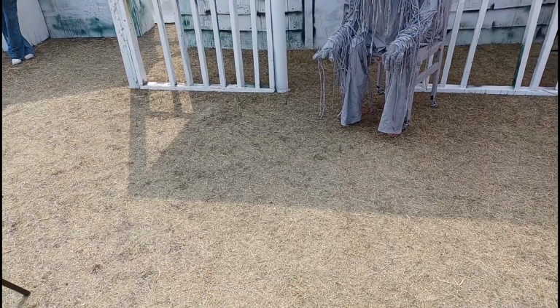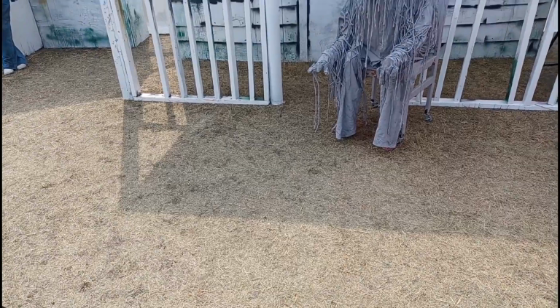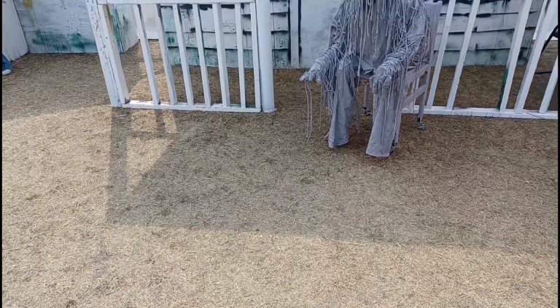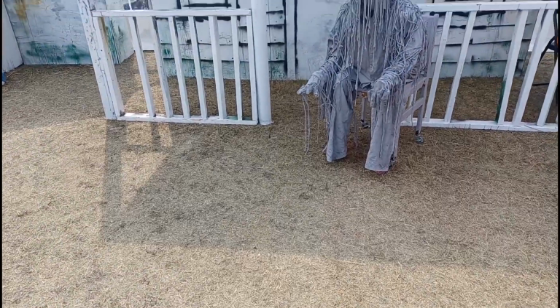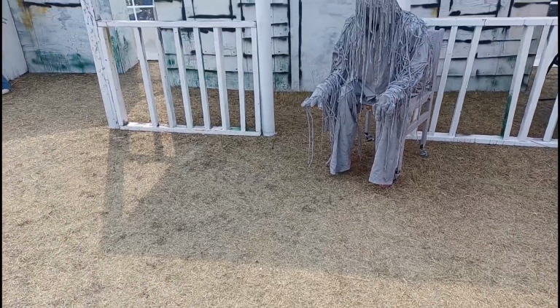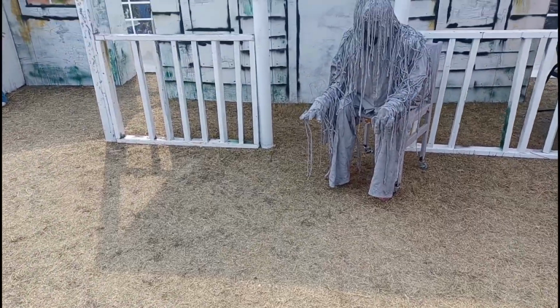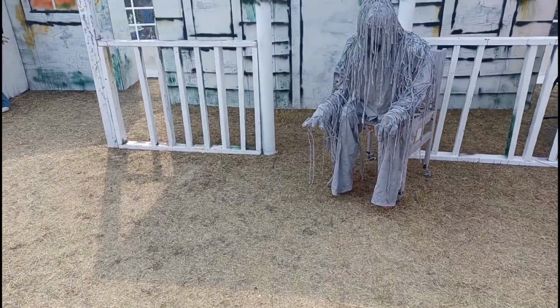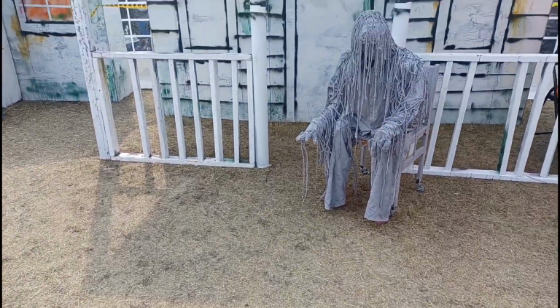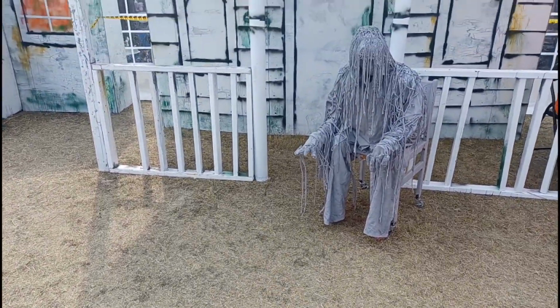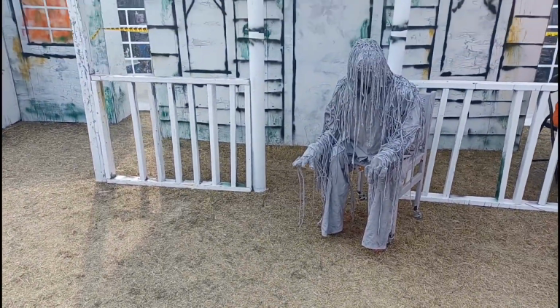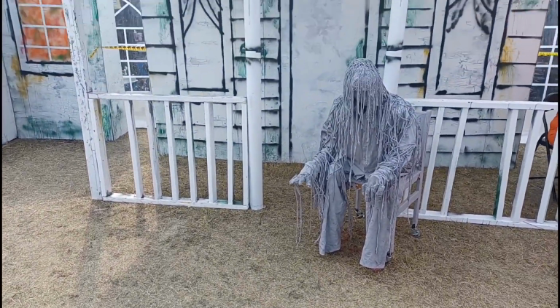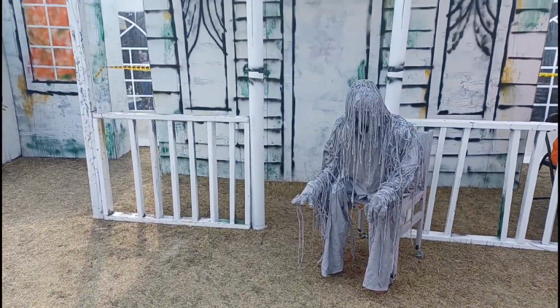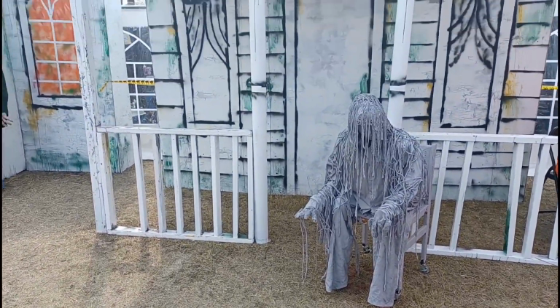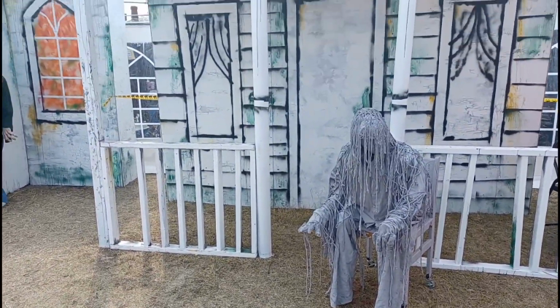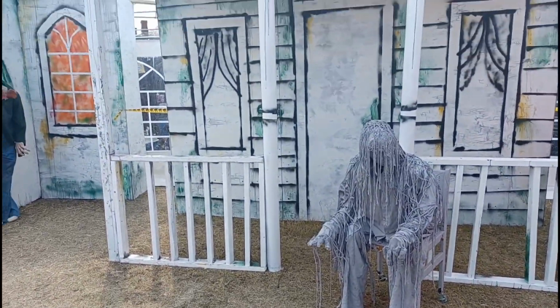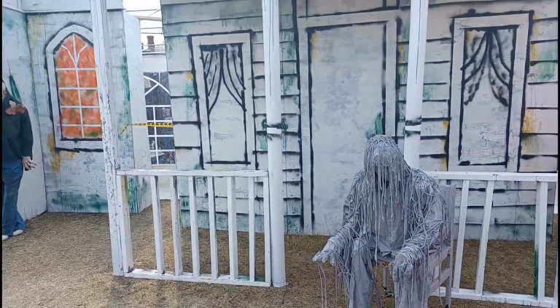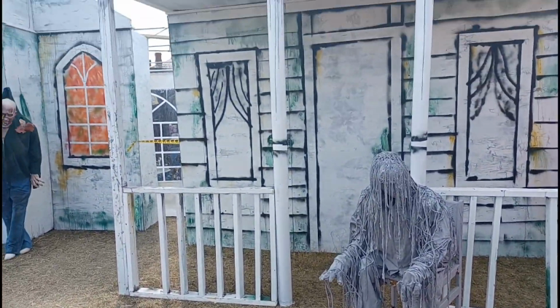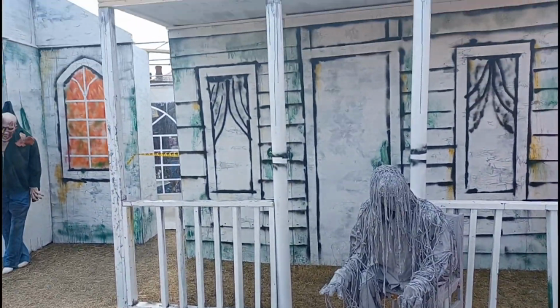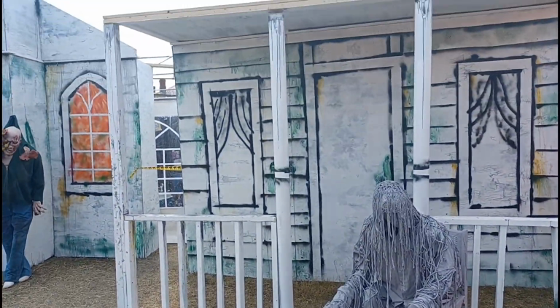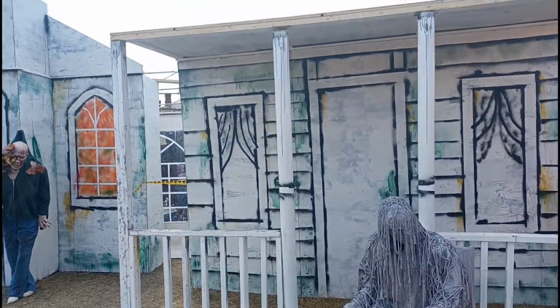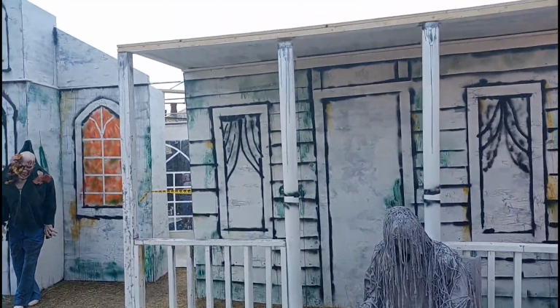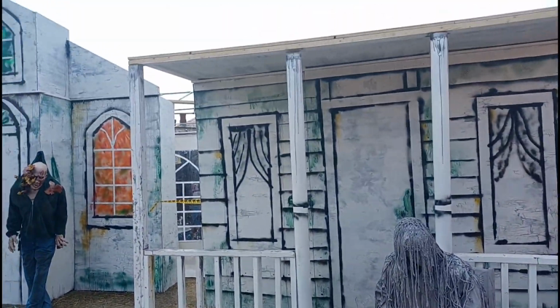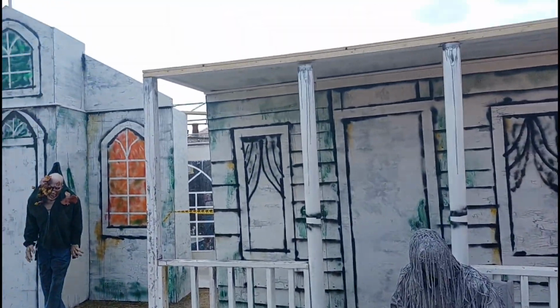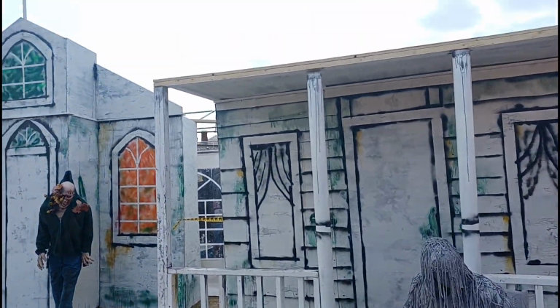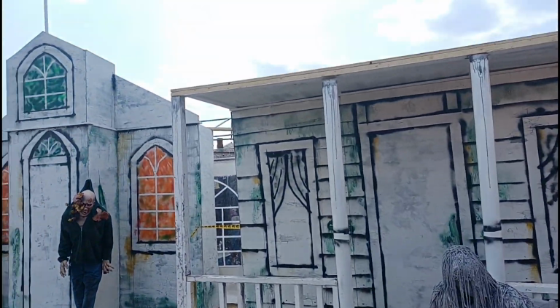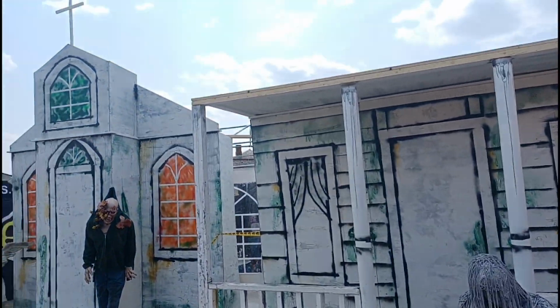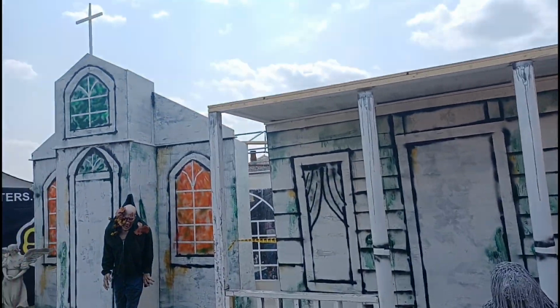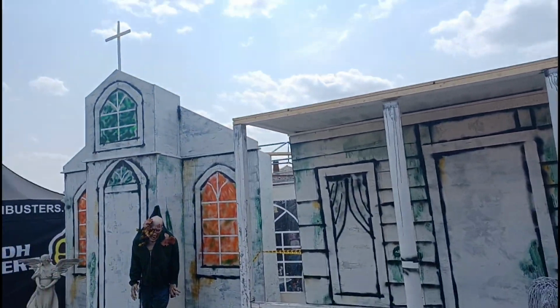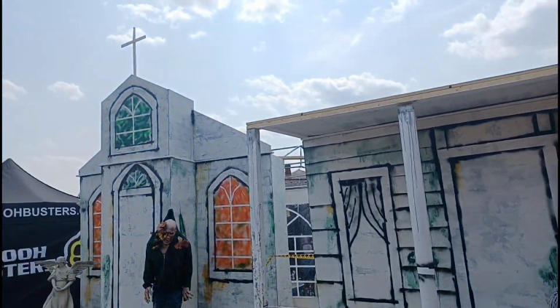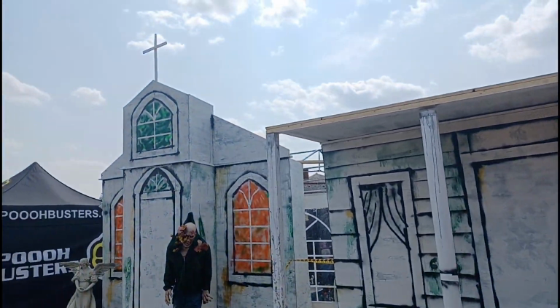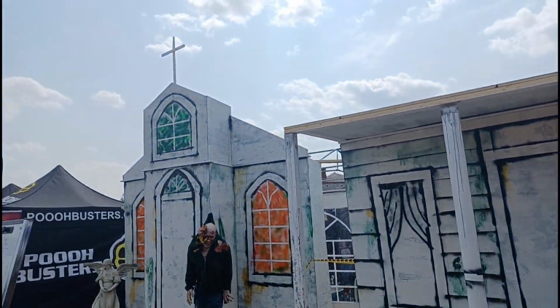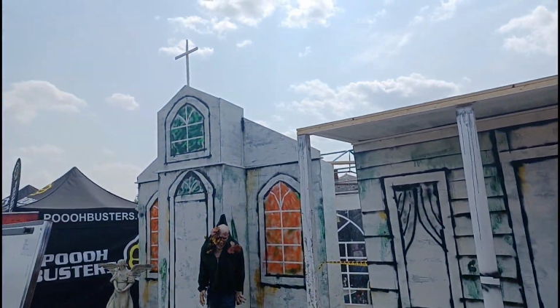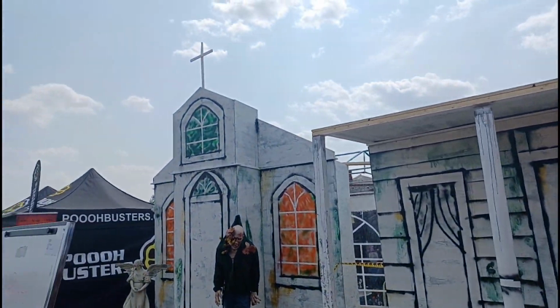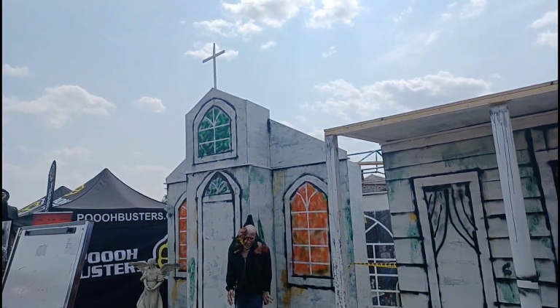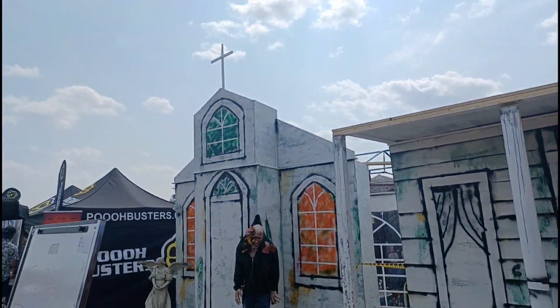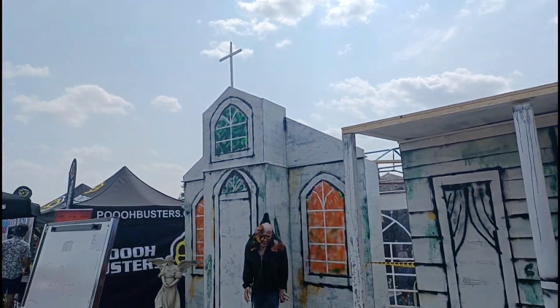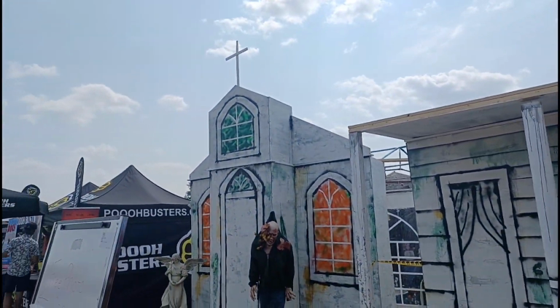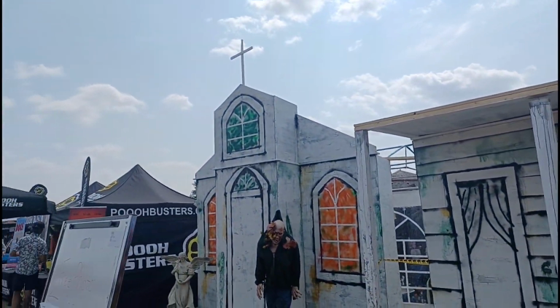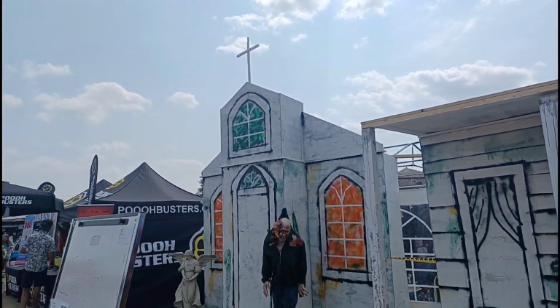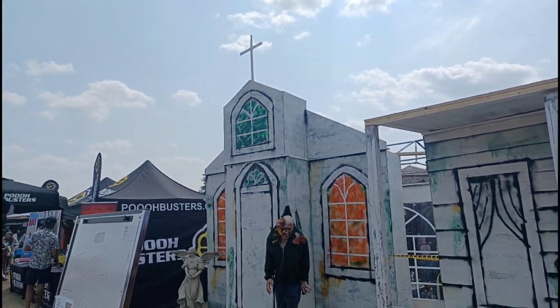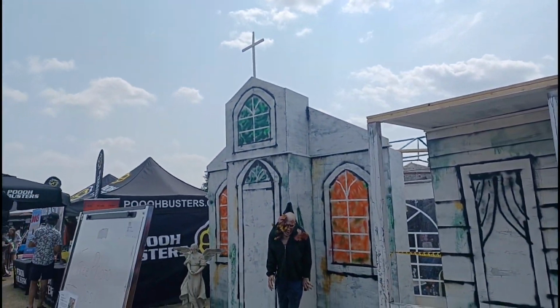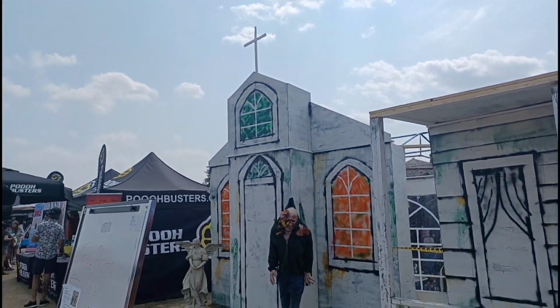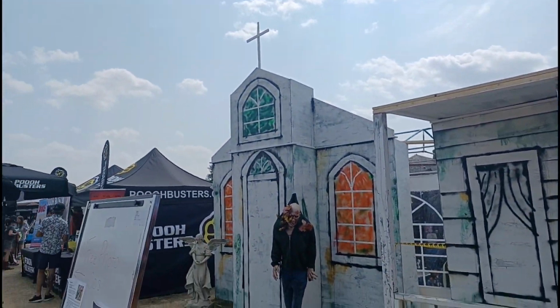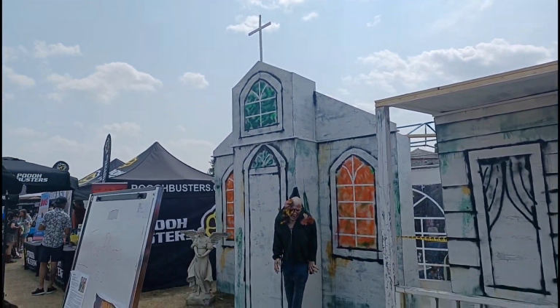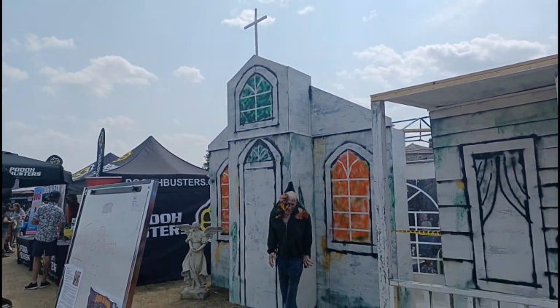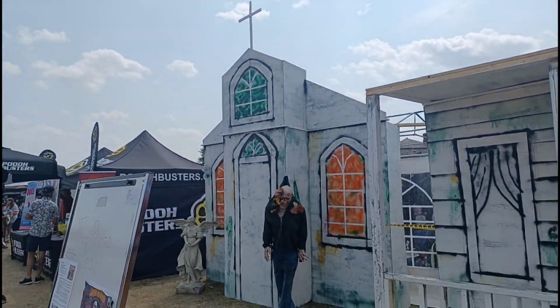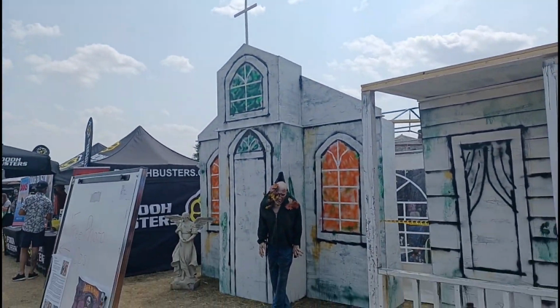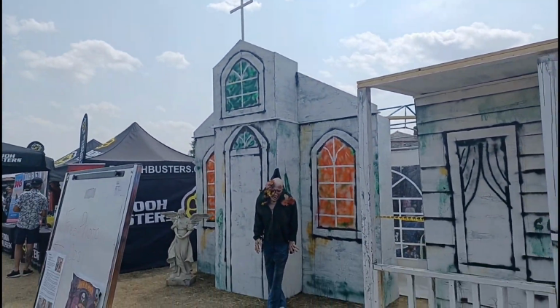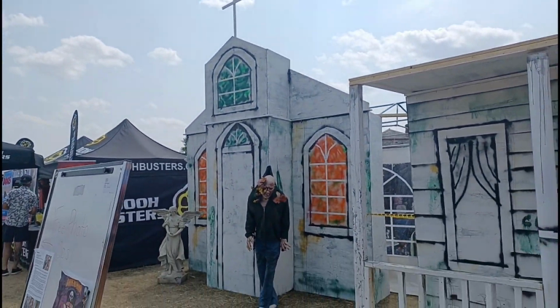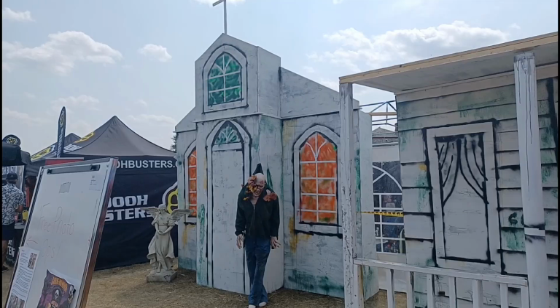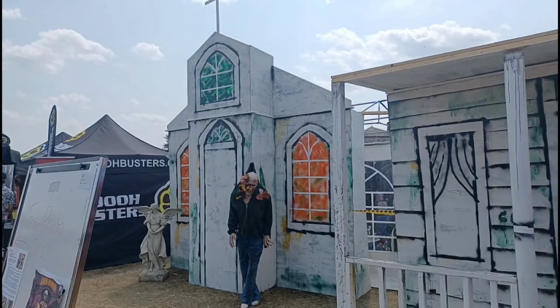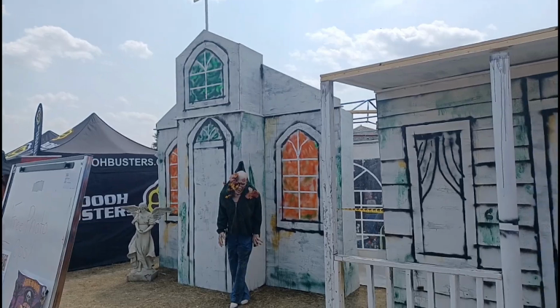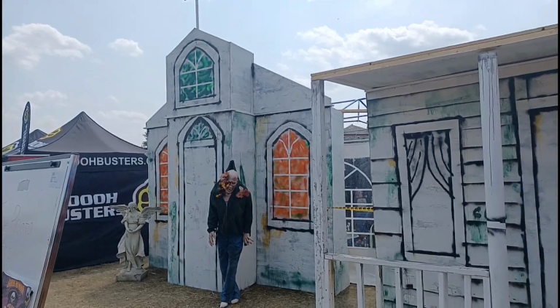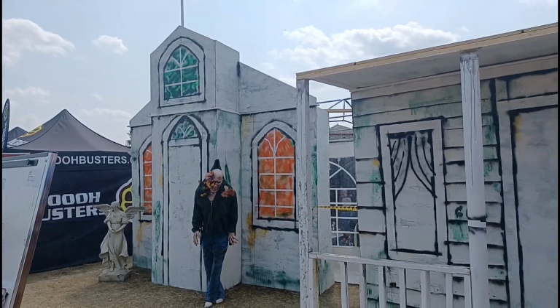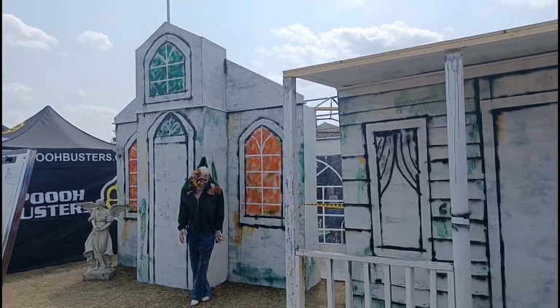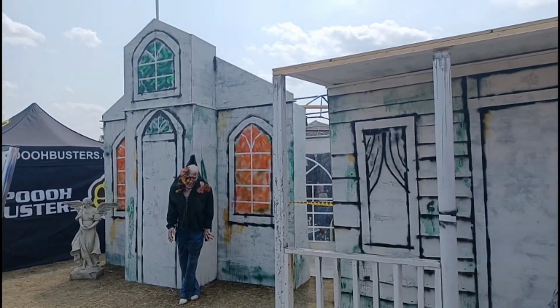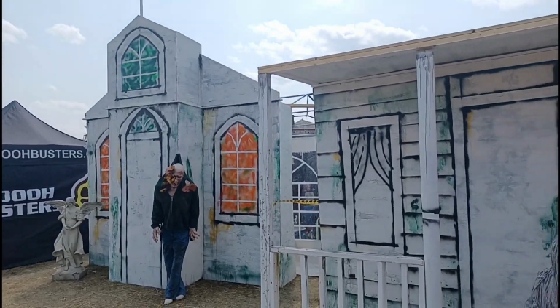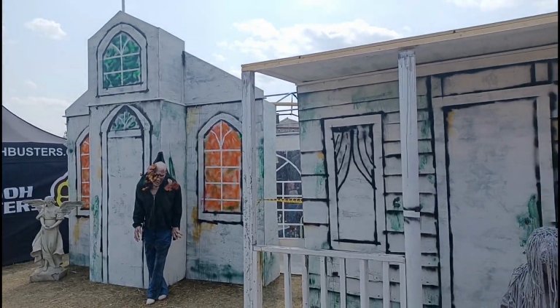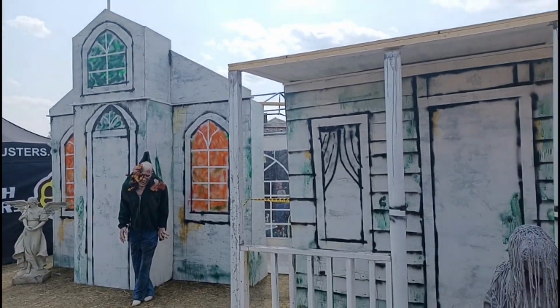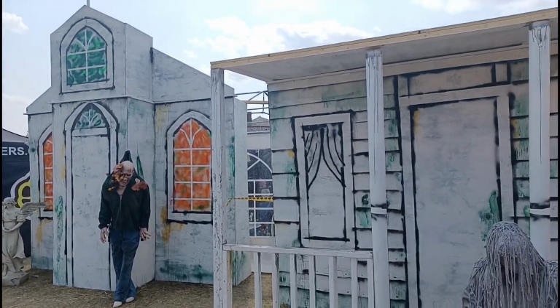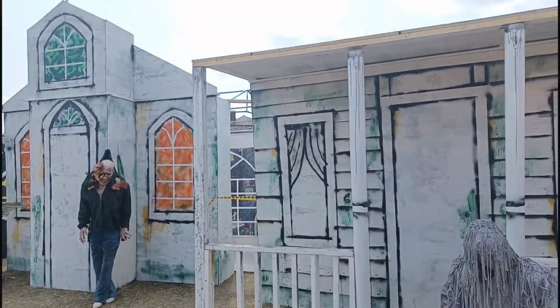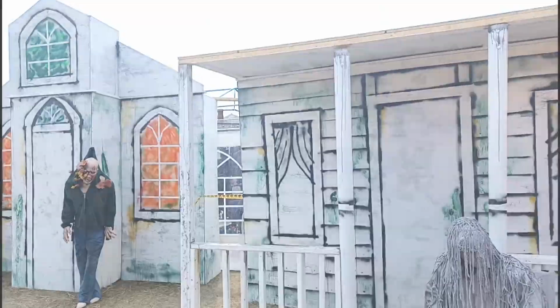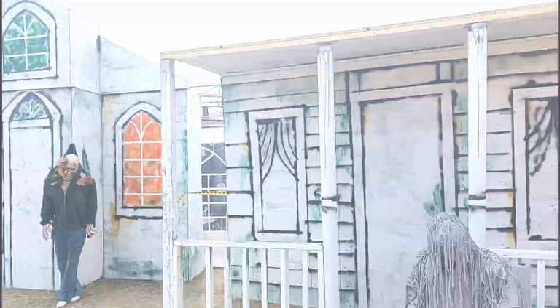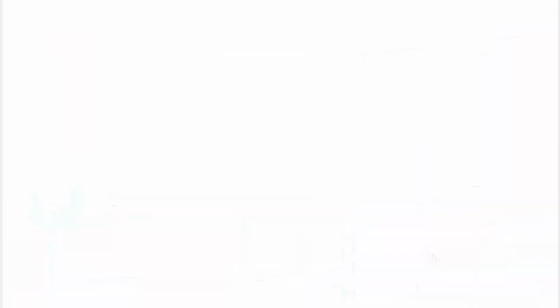What's up, Haunters? Today we're here at the Haunted House Made for Dogs by Haunted Calgary, here at Day of the Dog in Calgary, Alberta. So let's go inside and check it out.